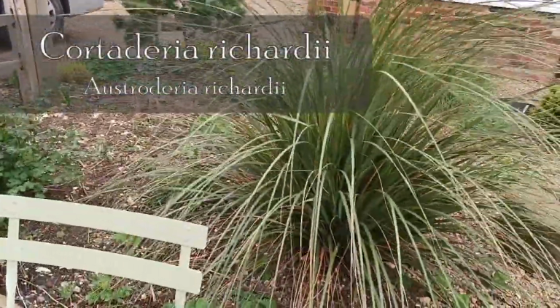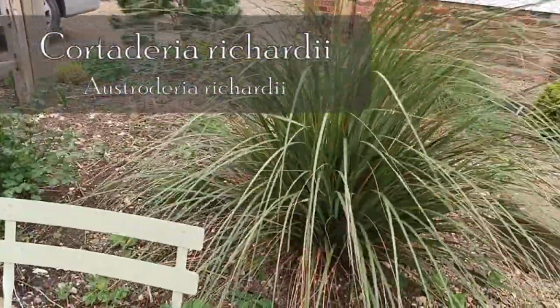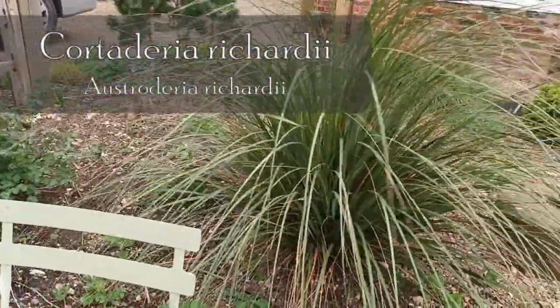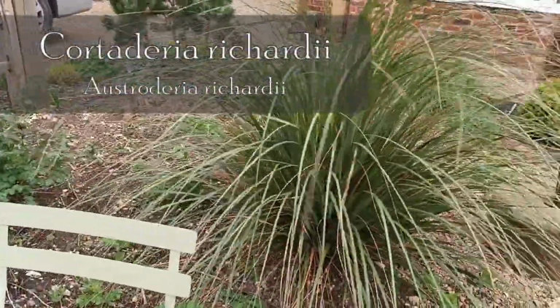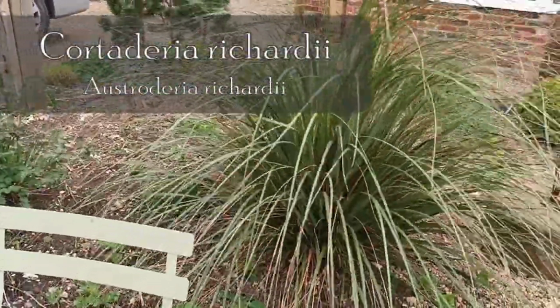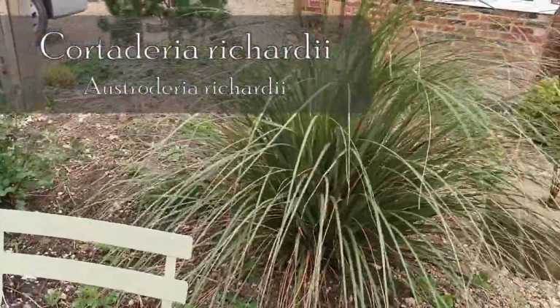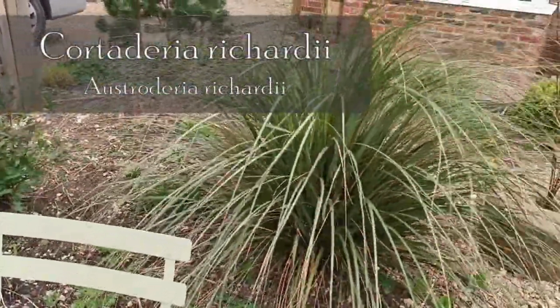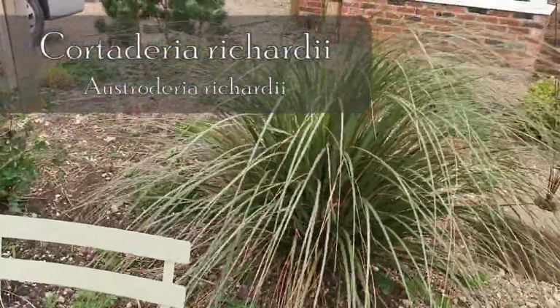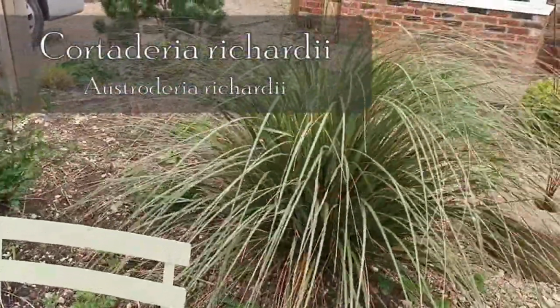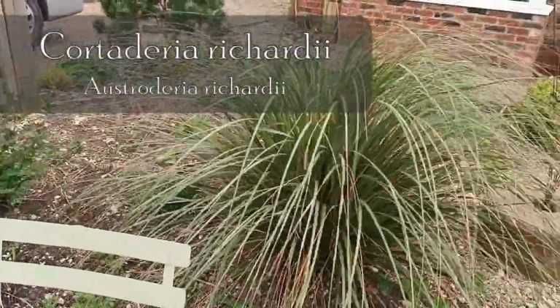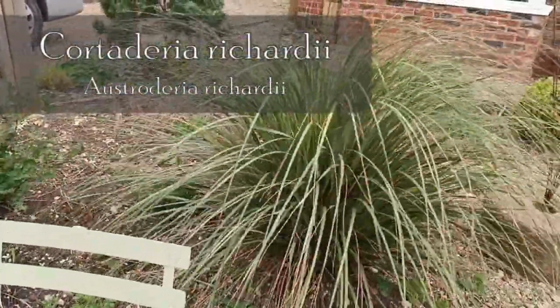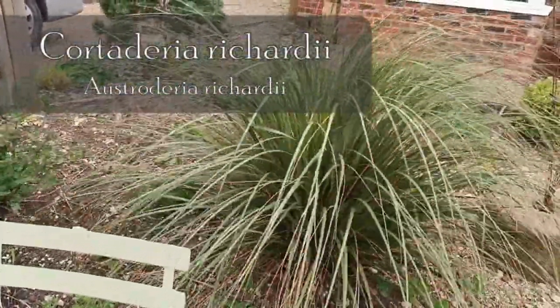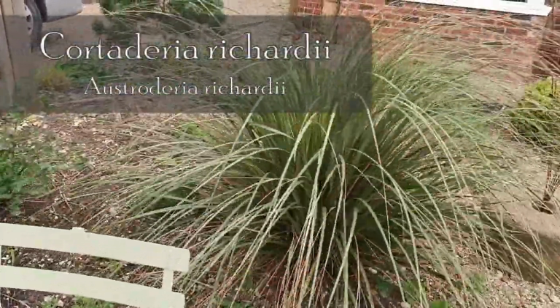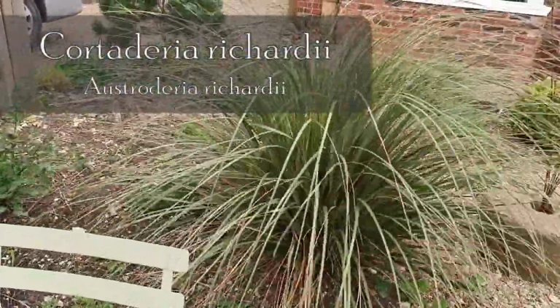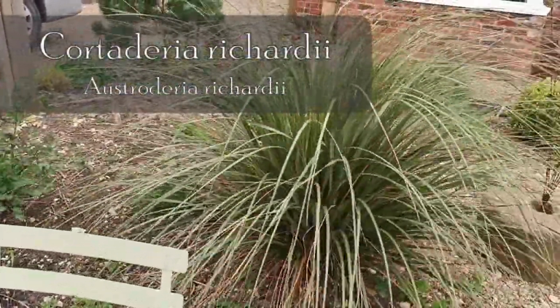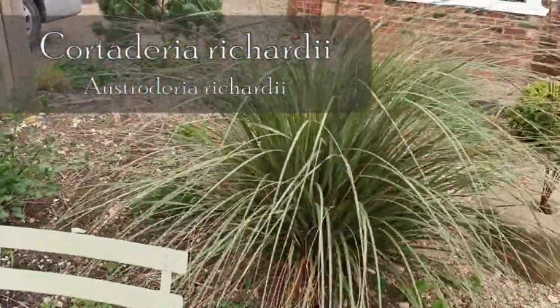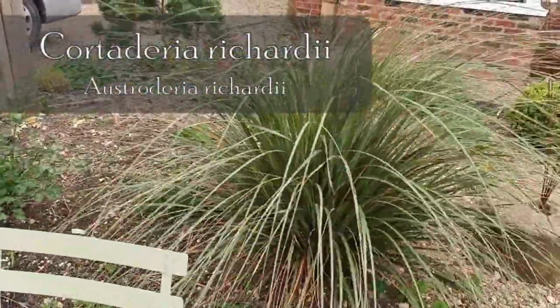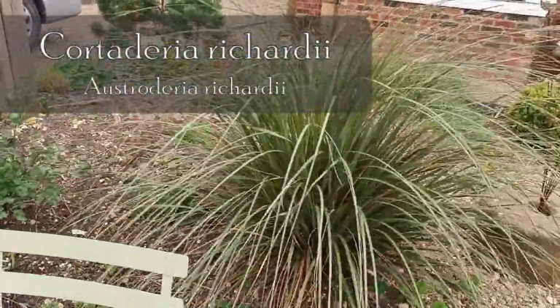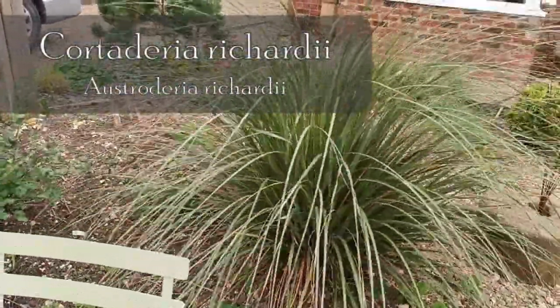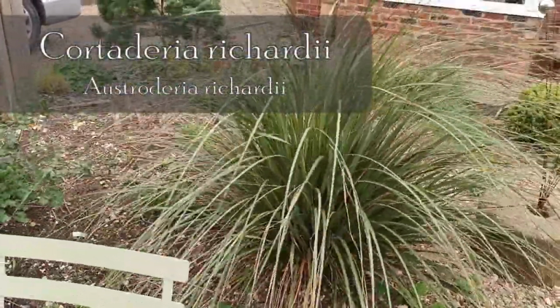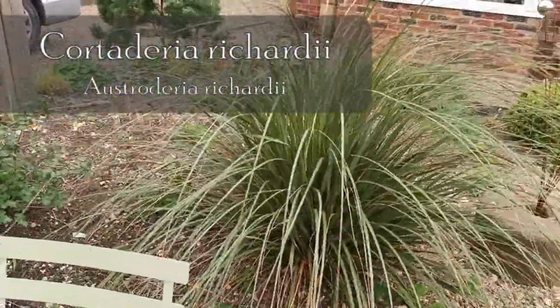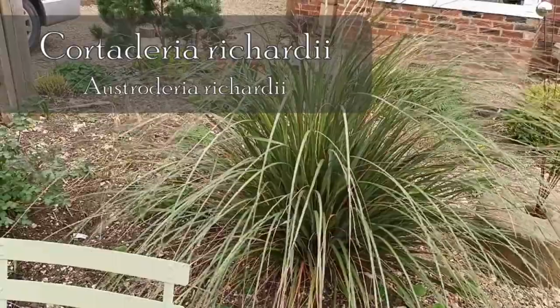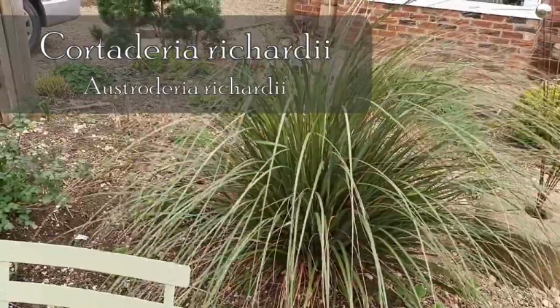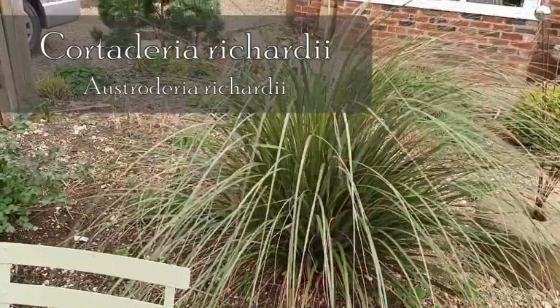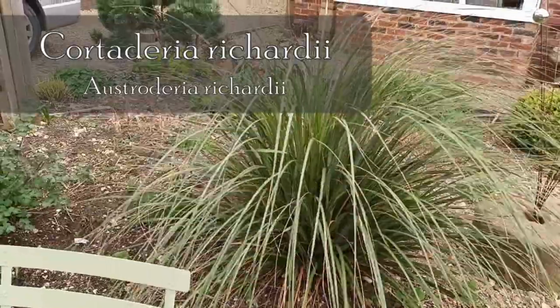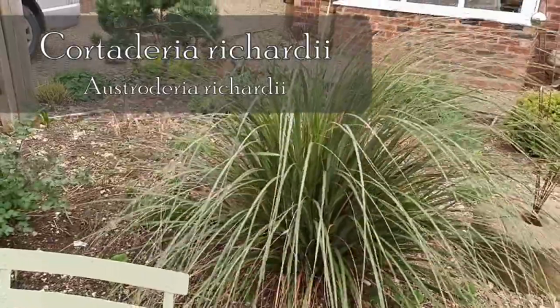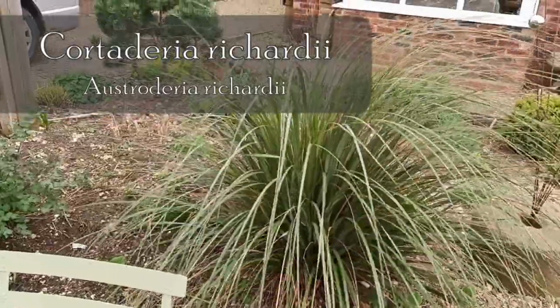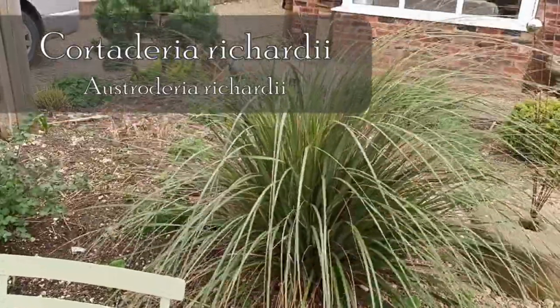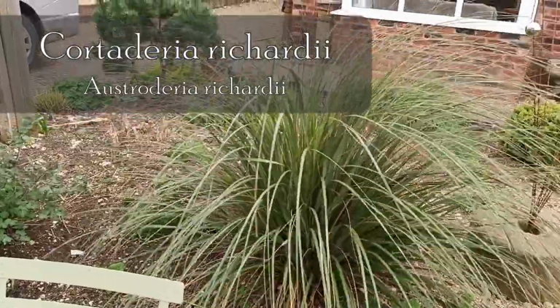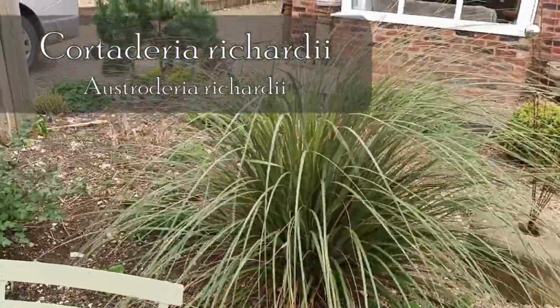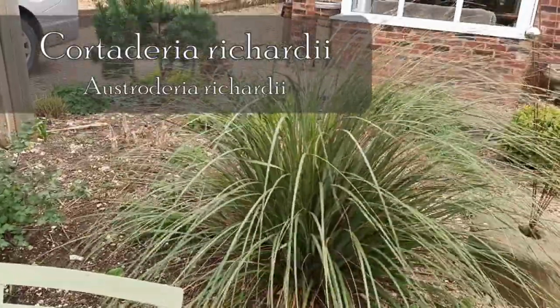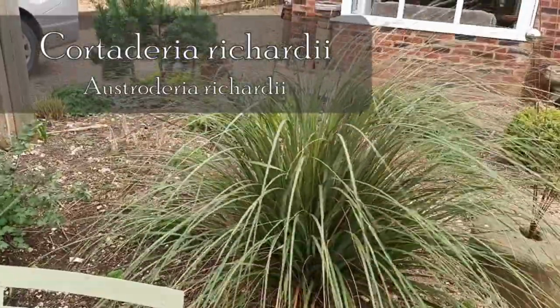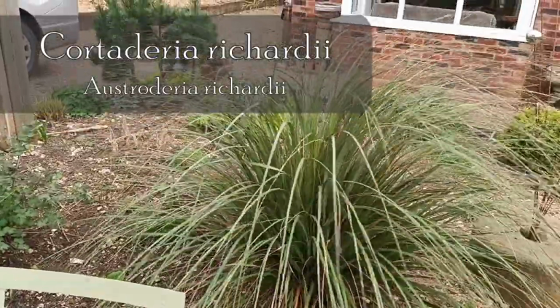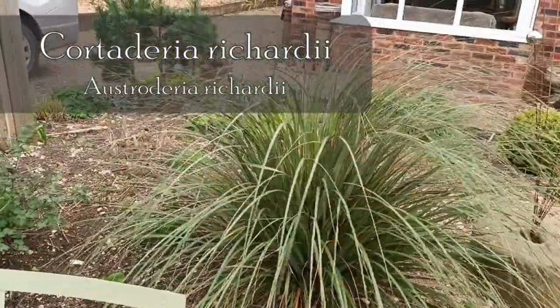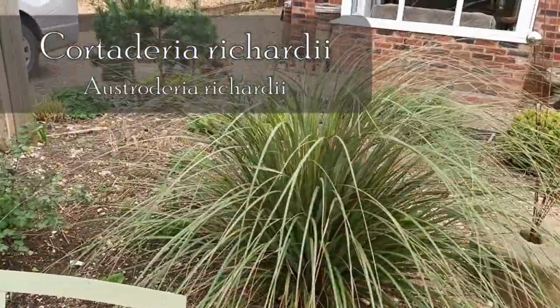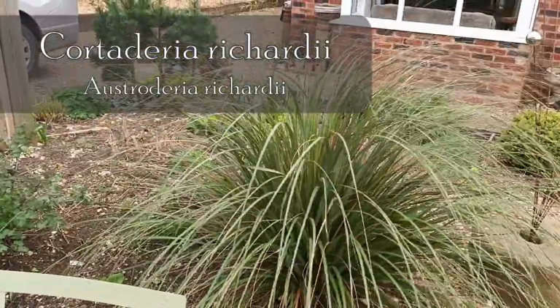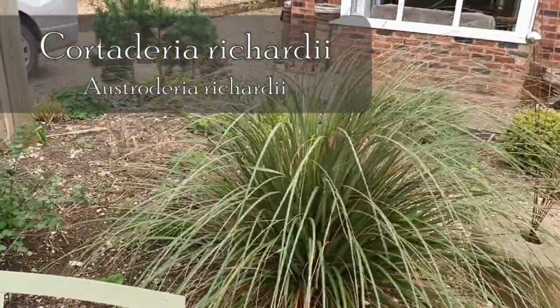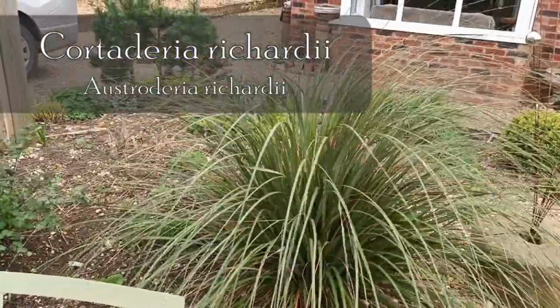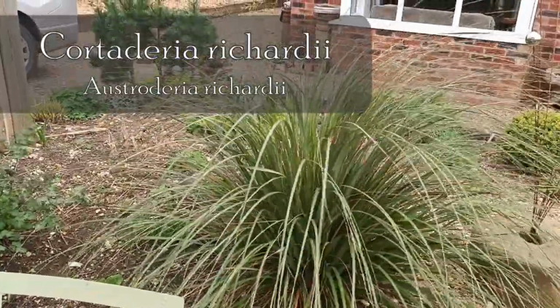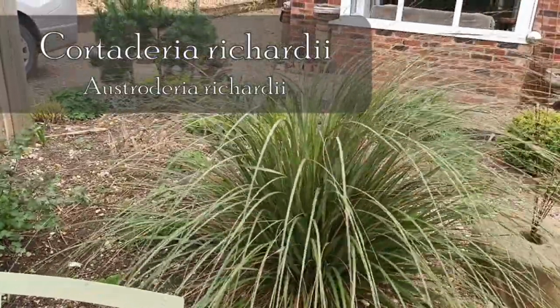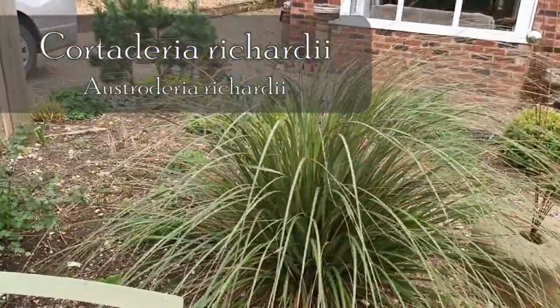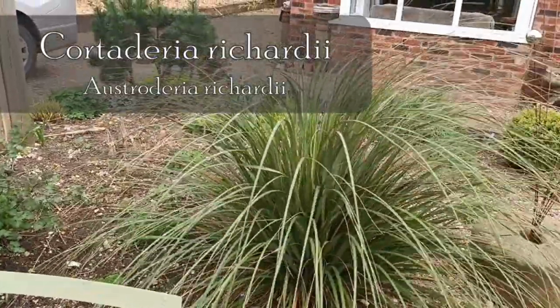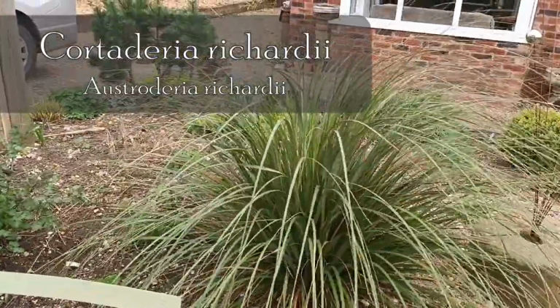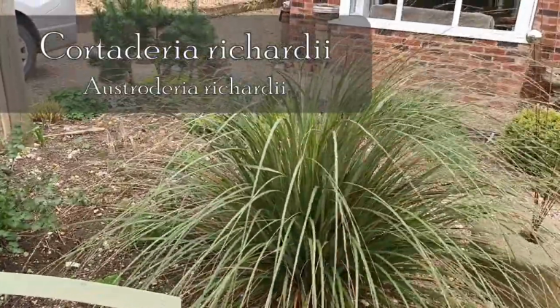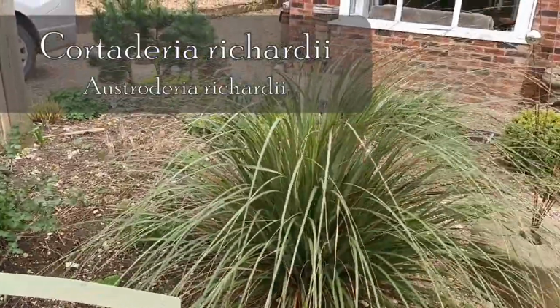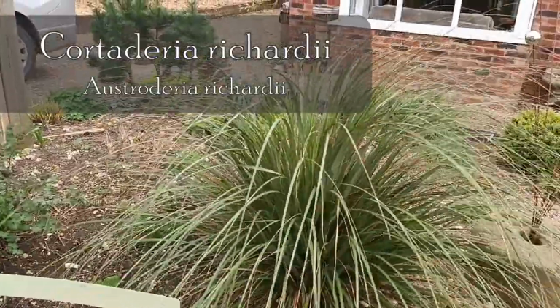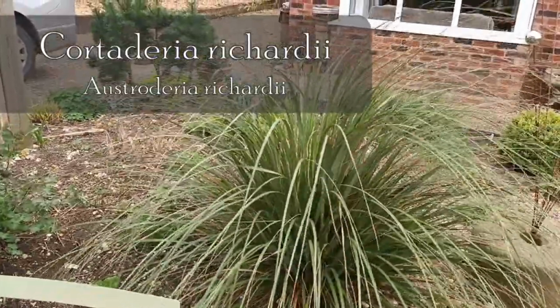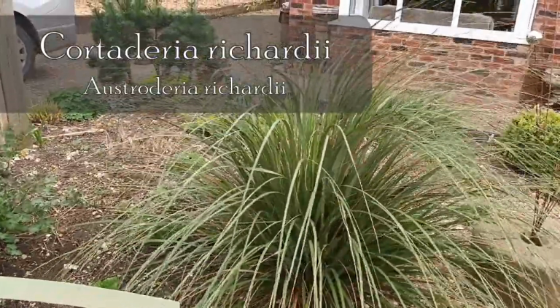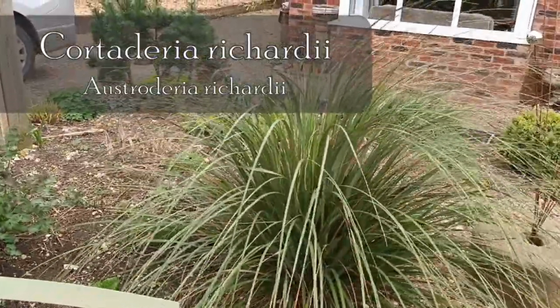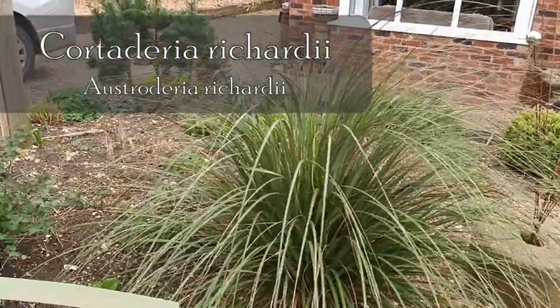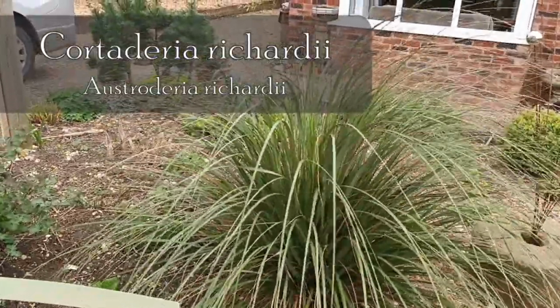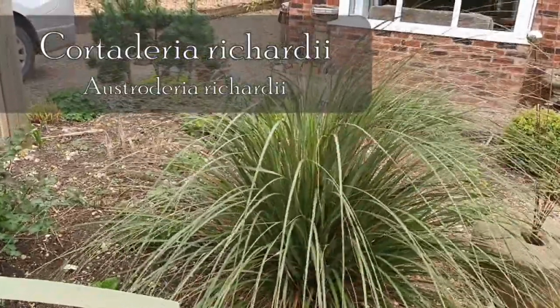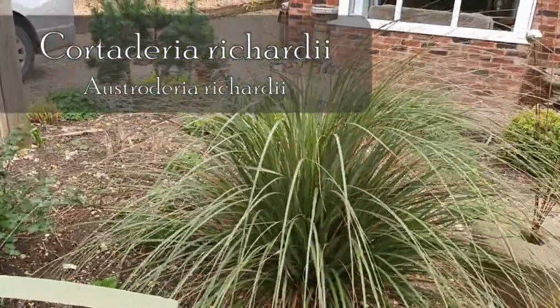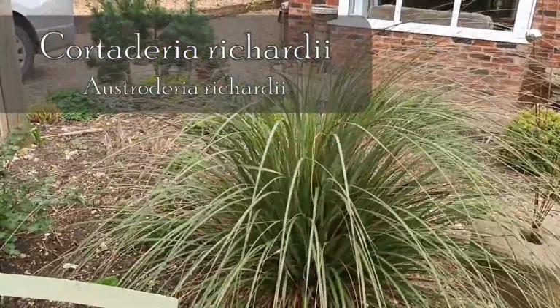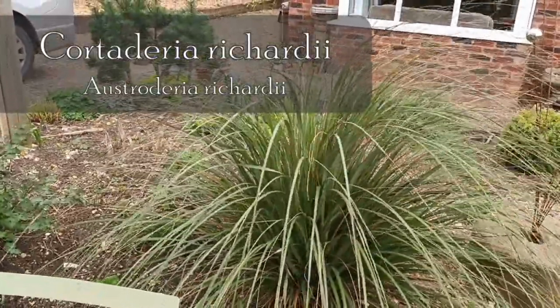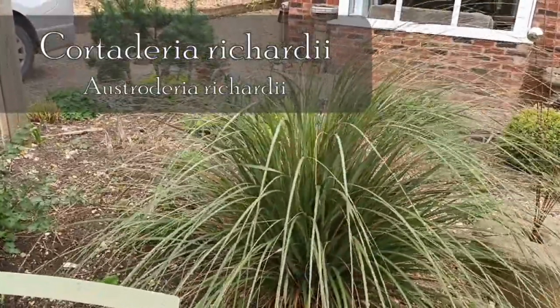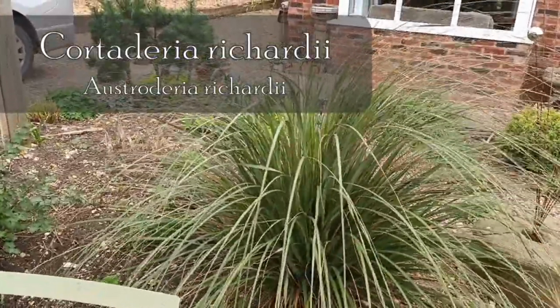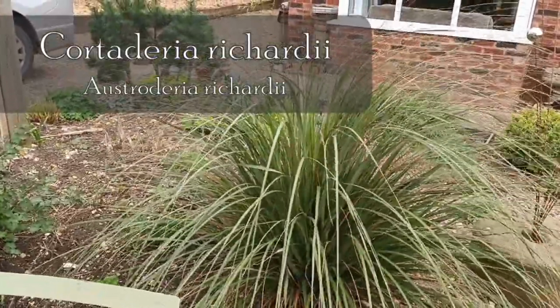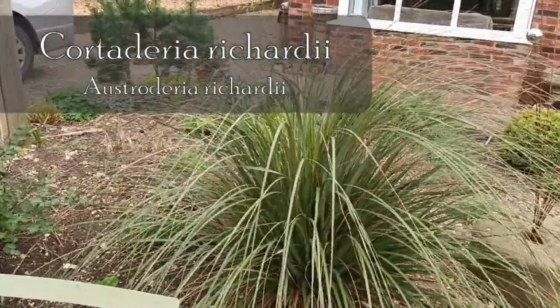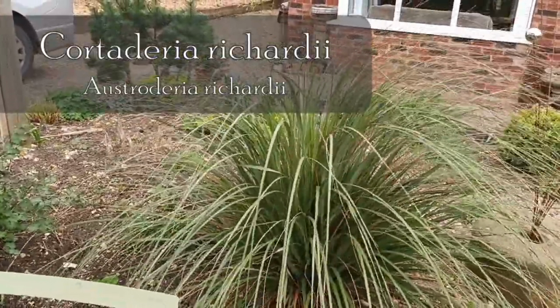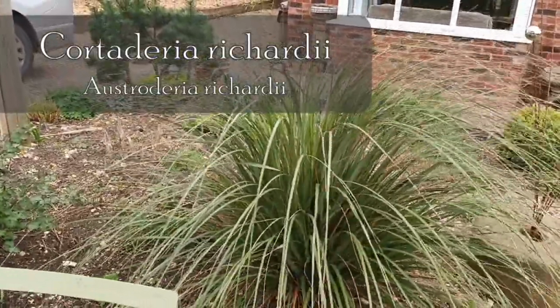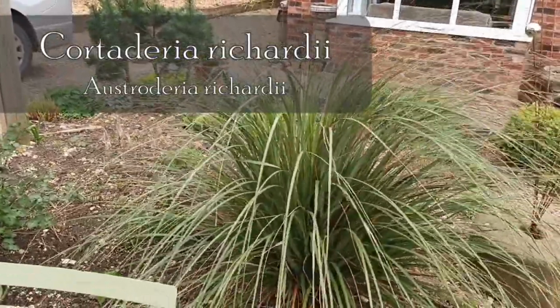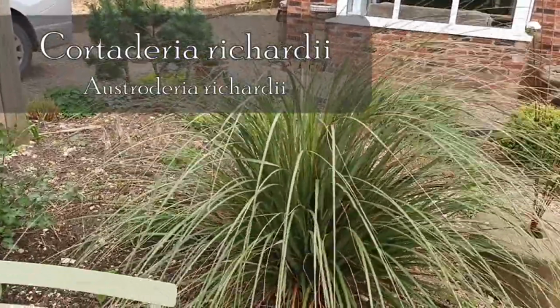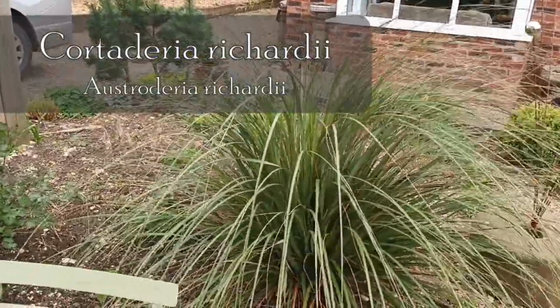This is what is known as Cortaderia richardii, or Austroderia richardii — both names accepted.